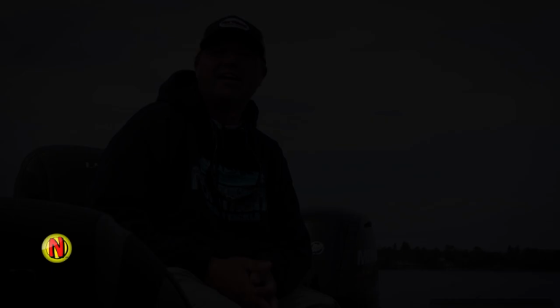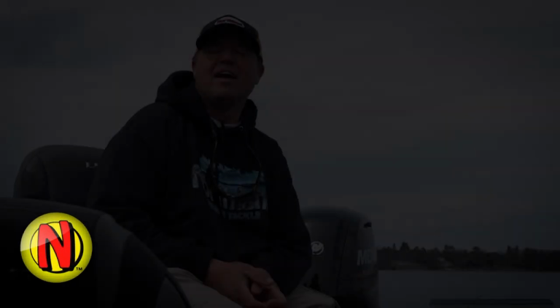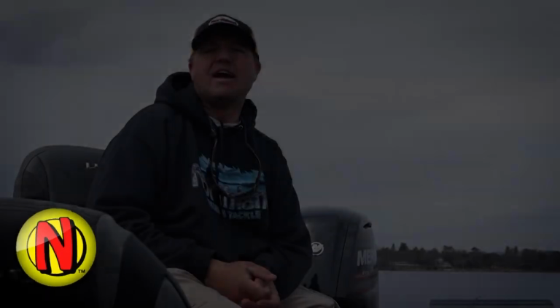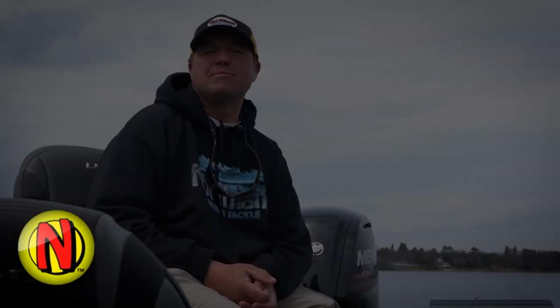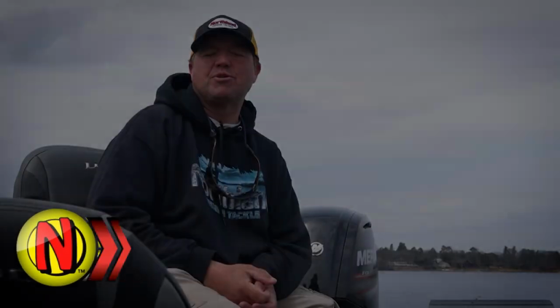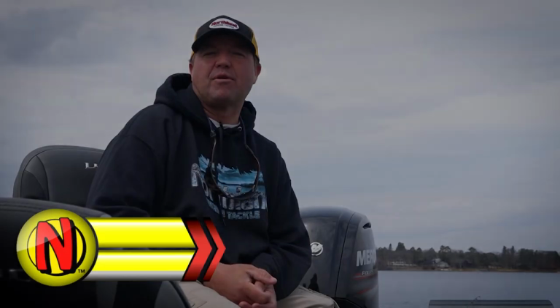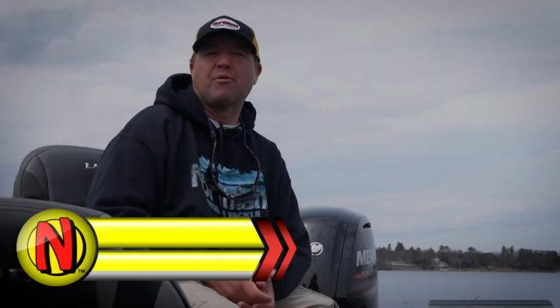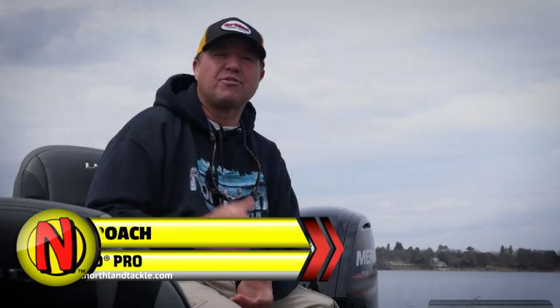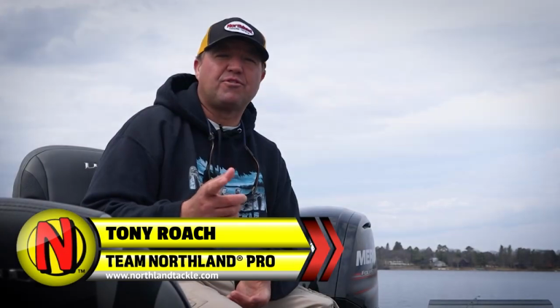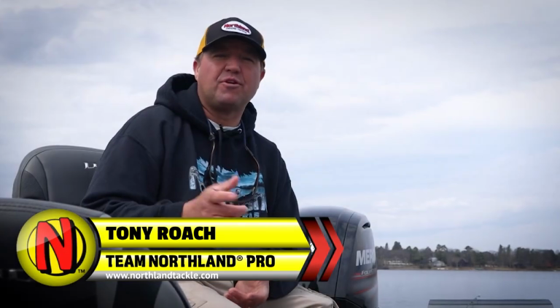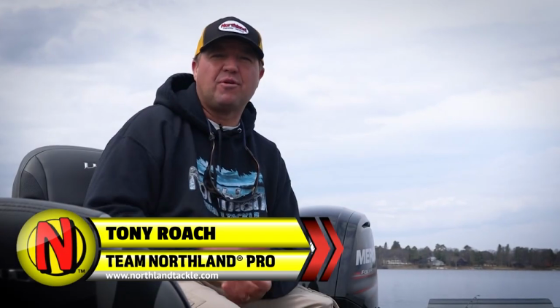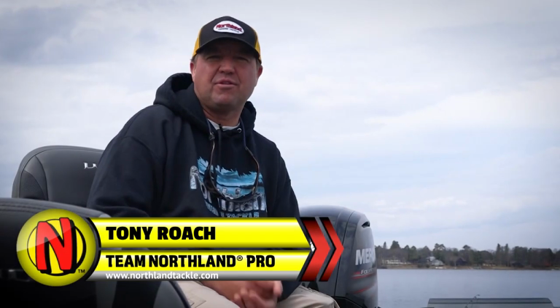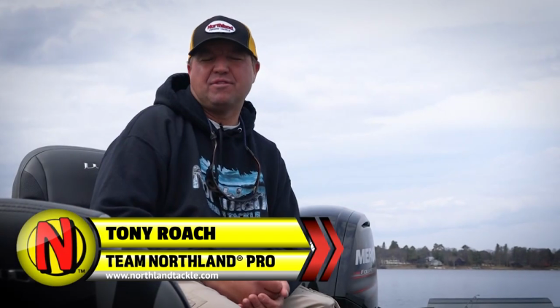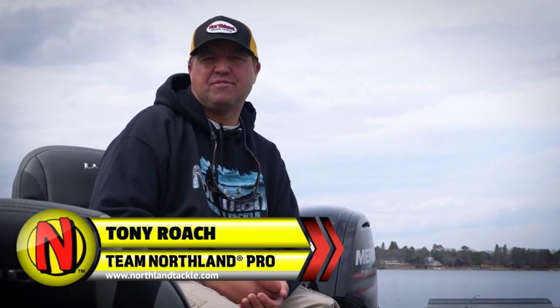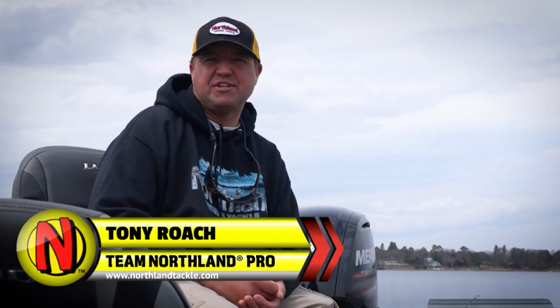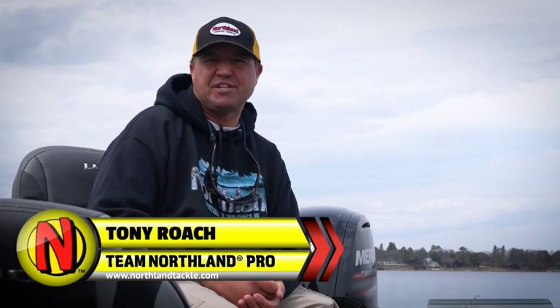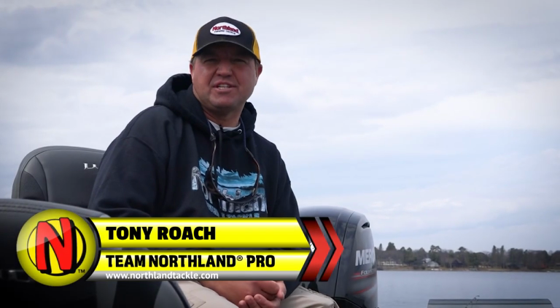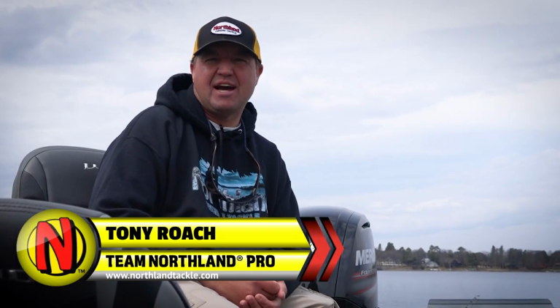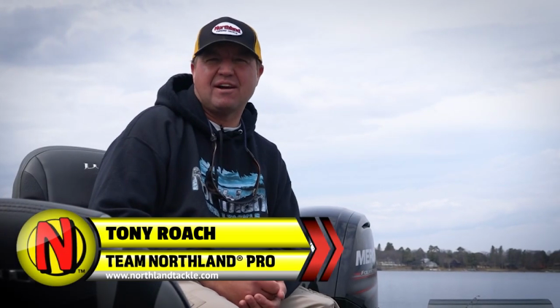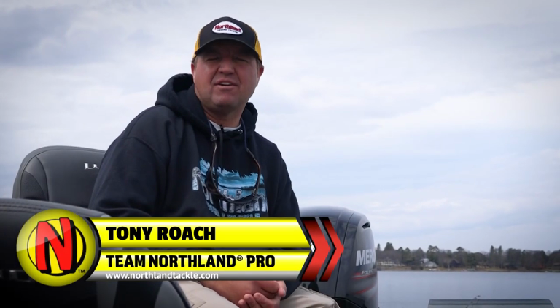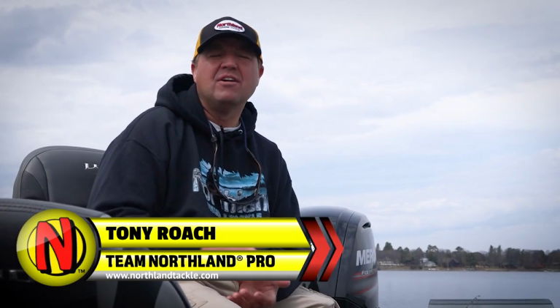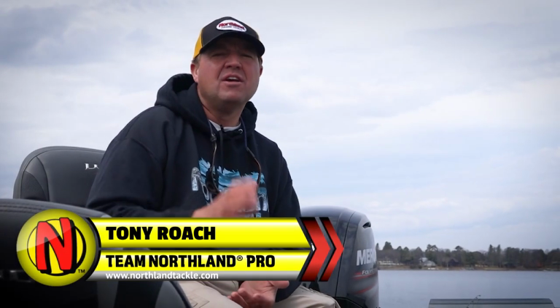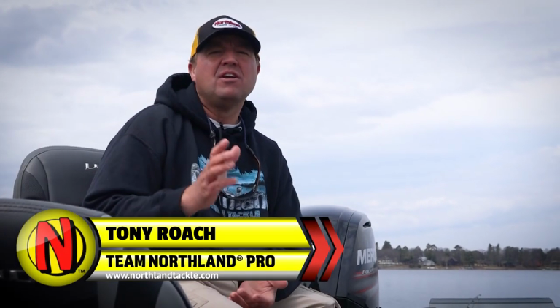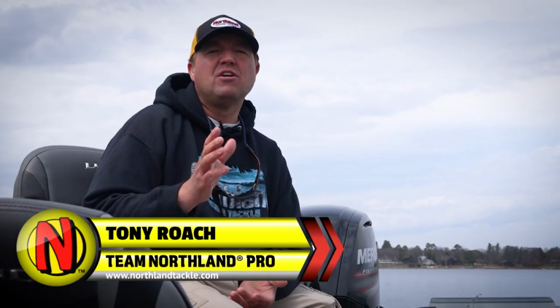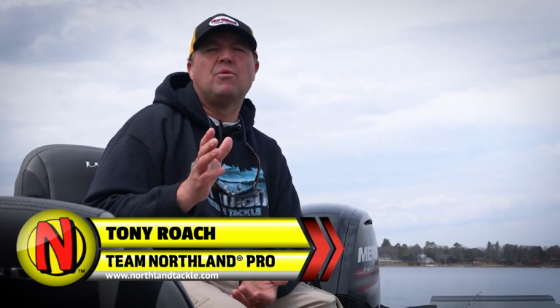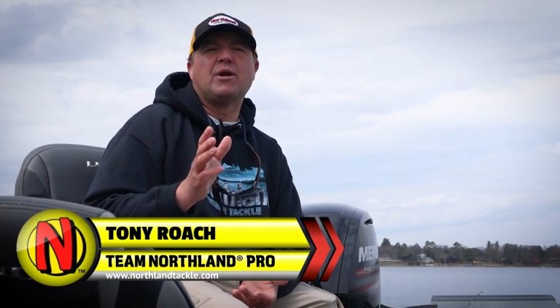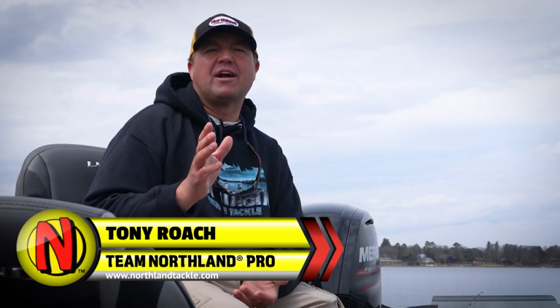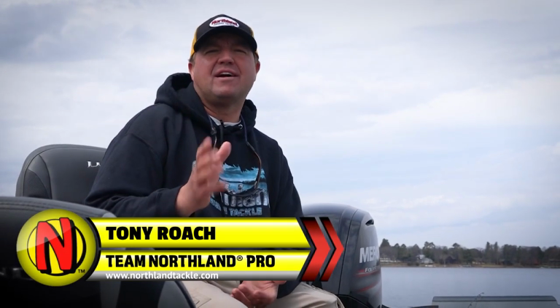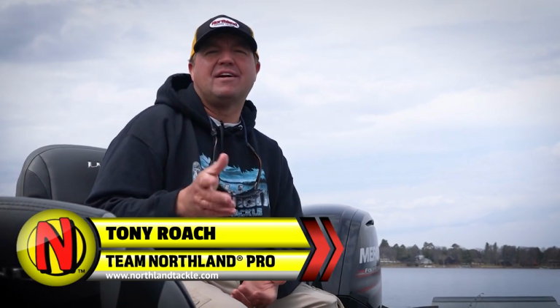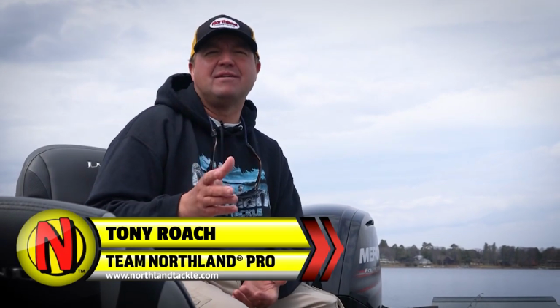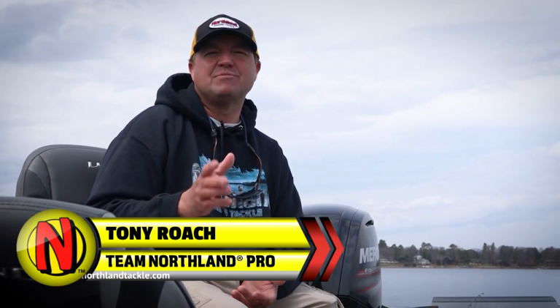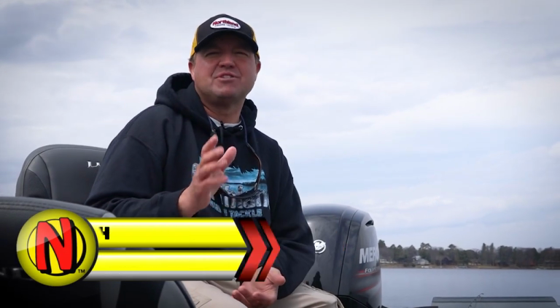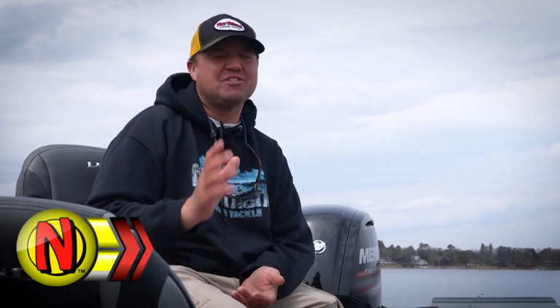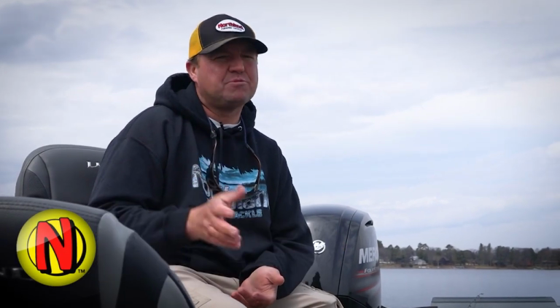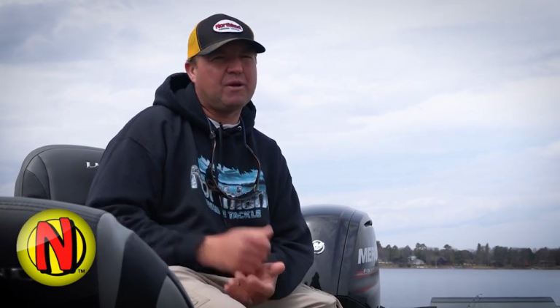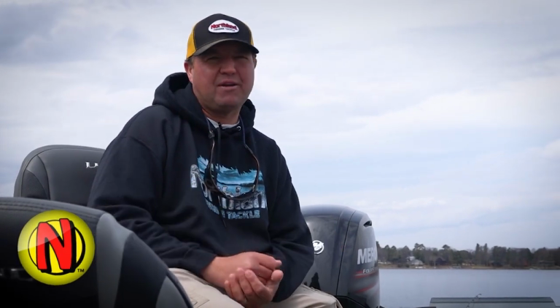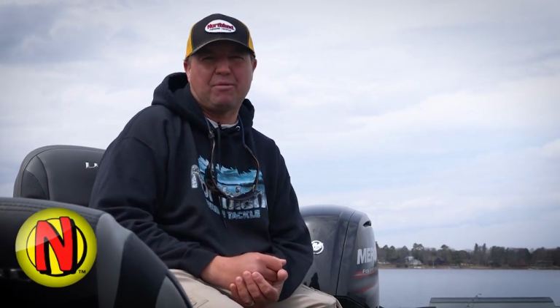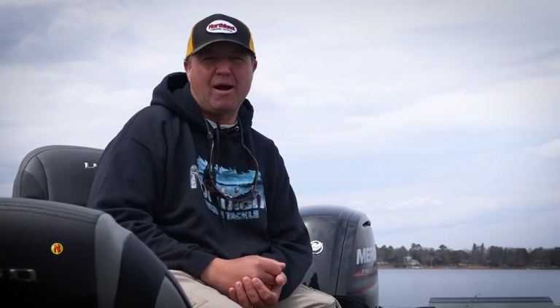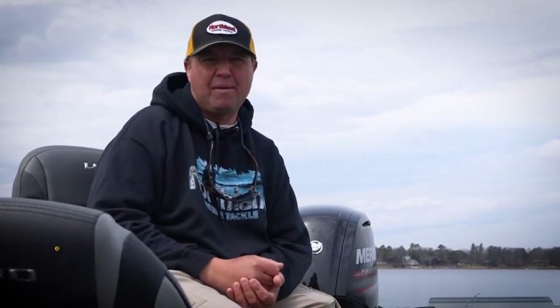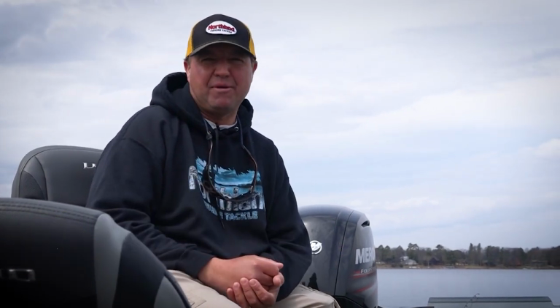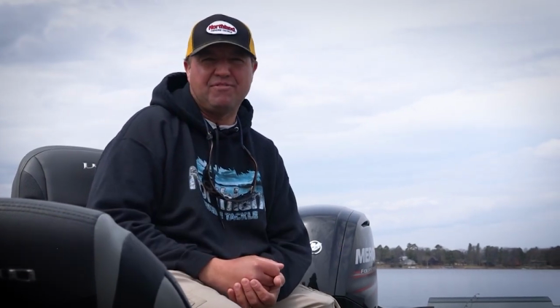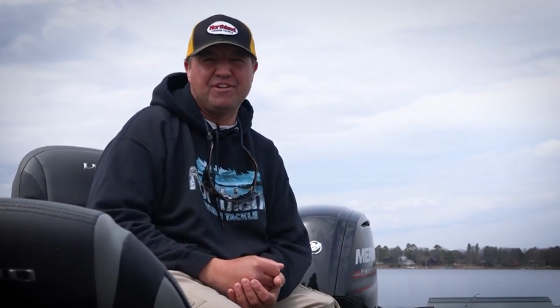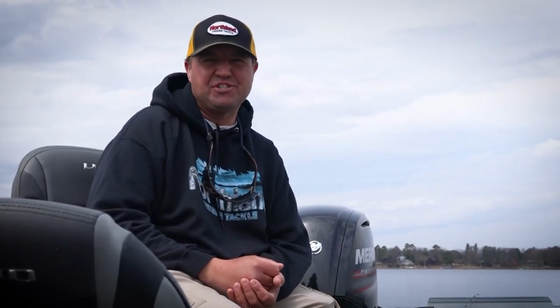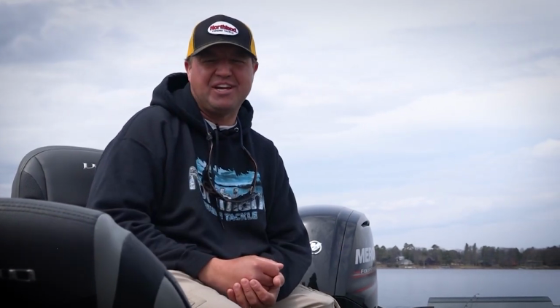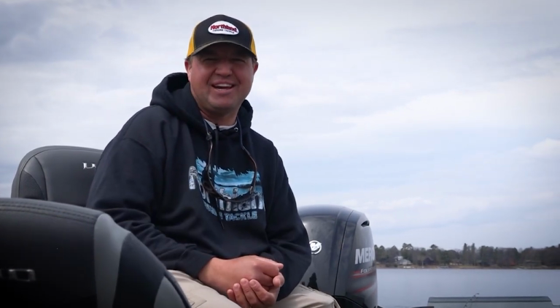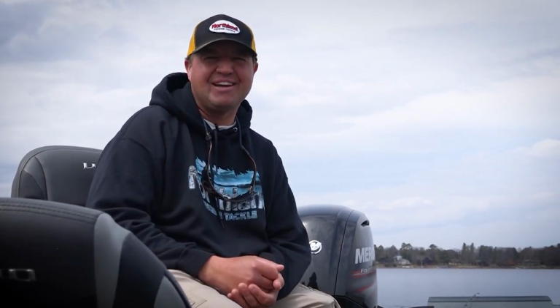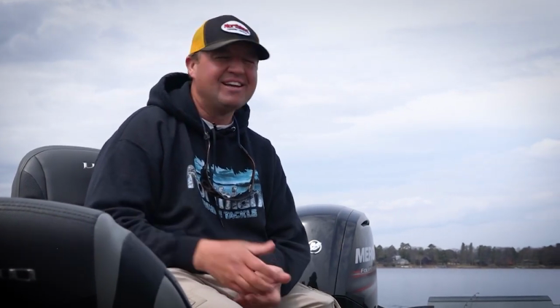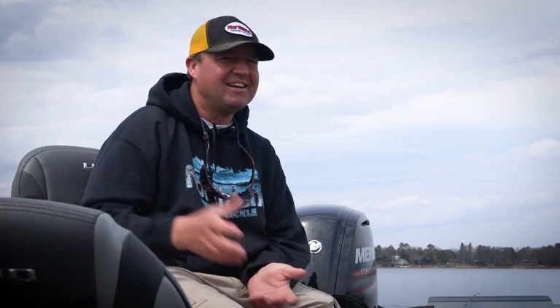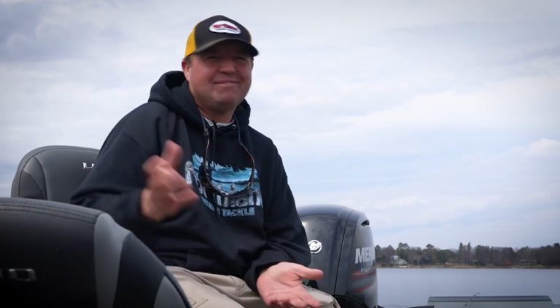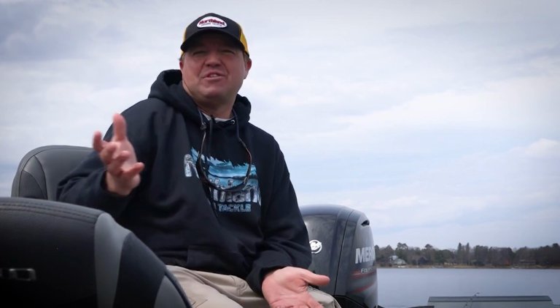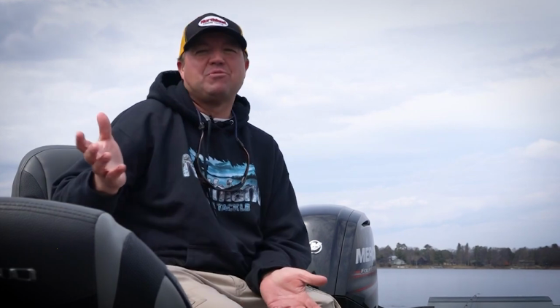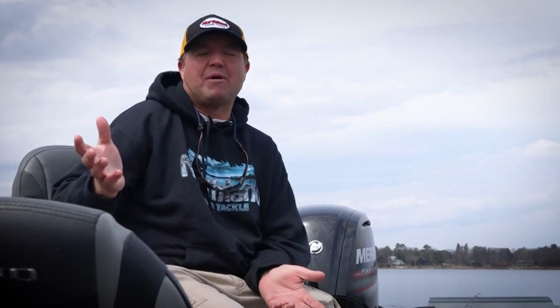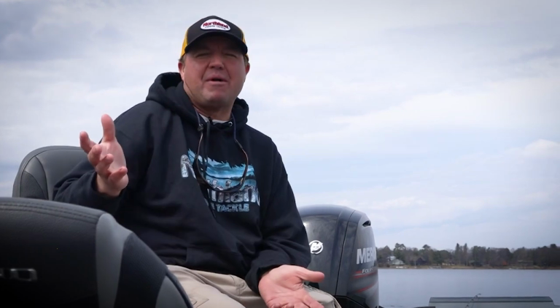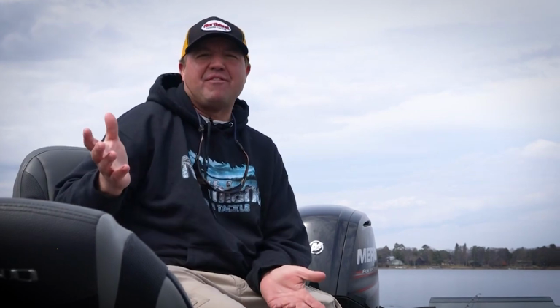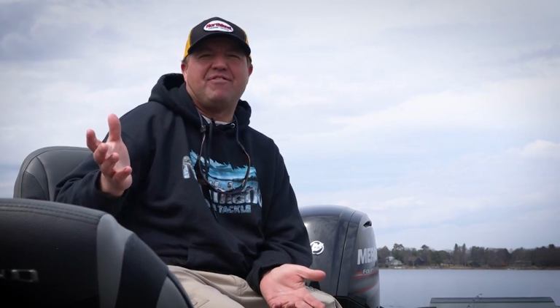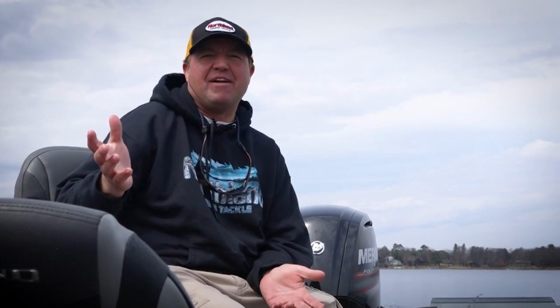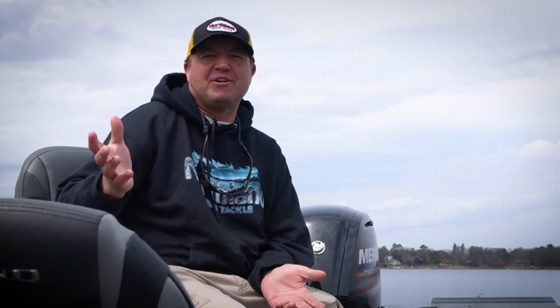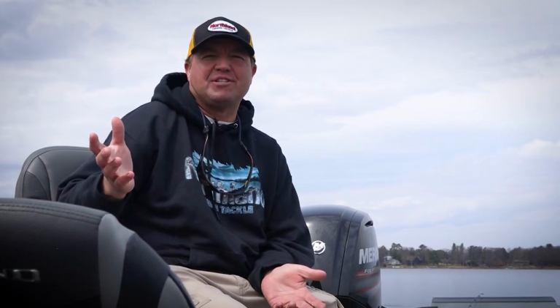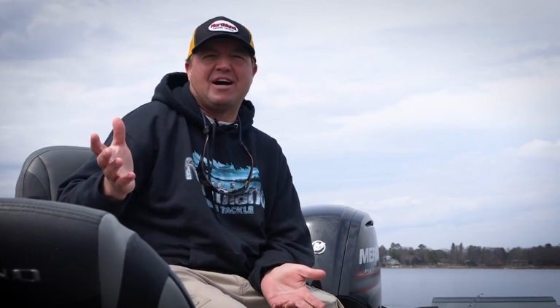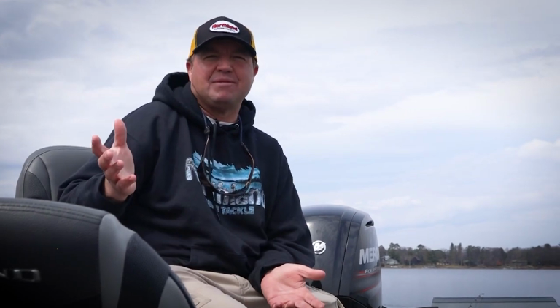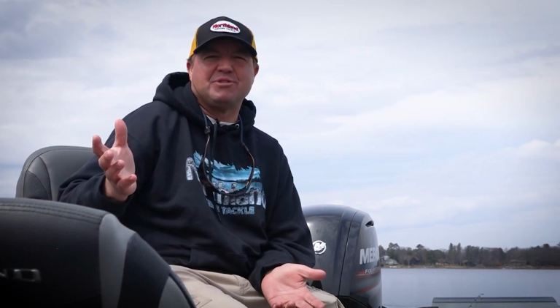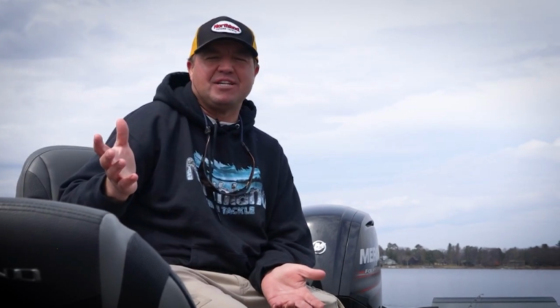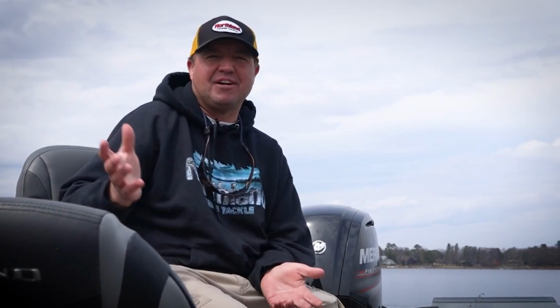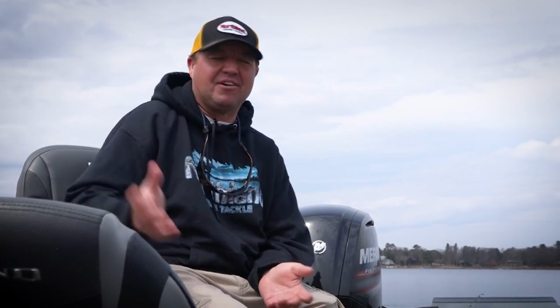Hey, I'm Tony Roach for Northland Fishing Tackle. When it comes to spring crappie fishing, it's one of my favorite times of year.